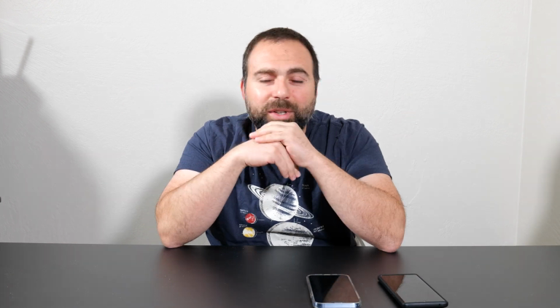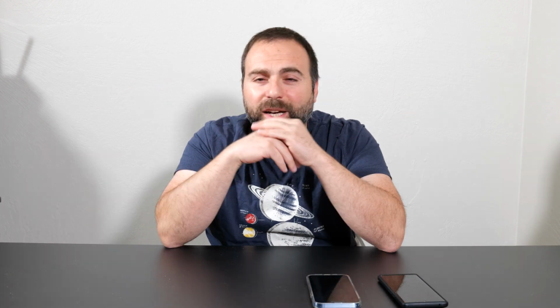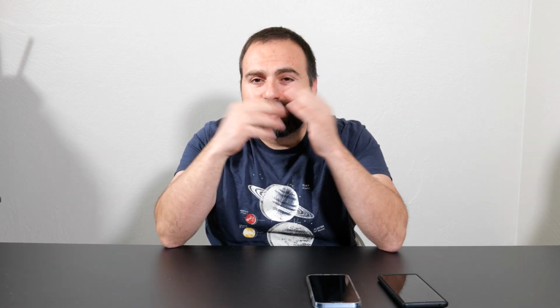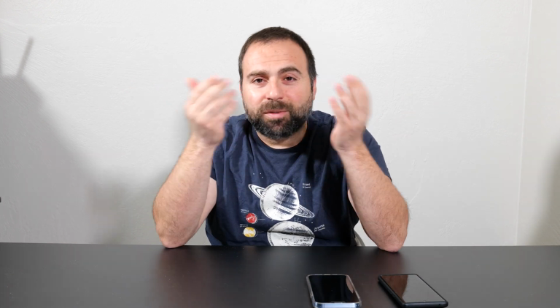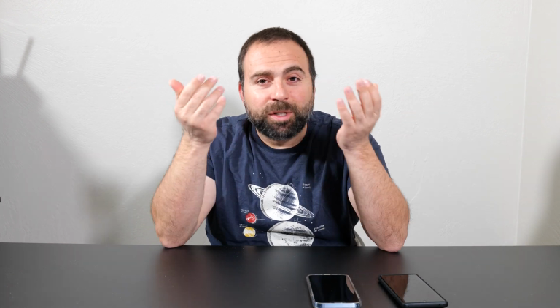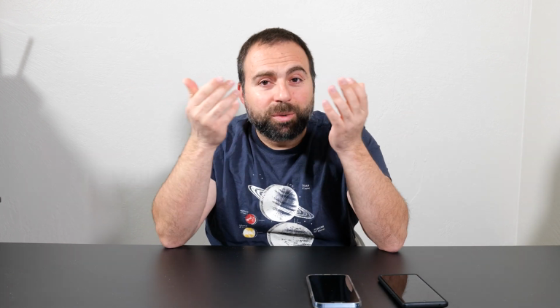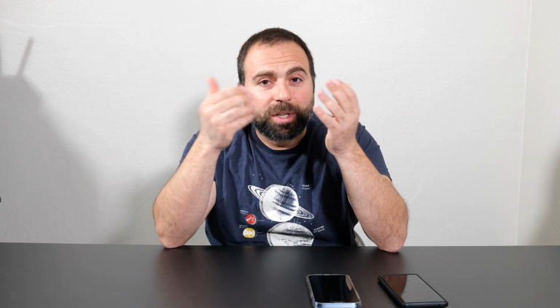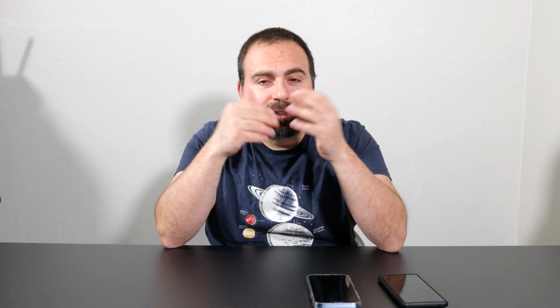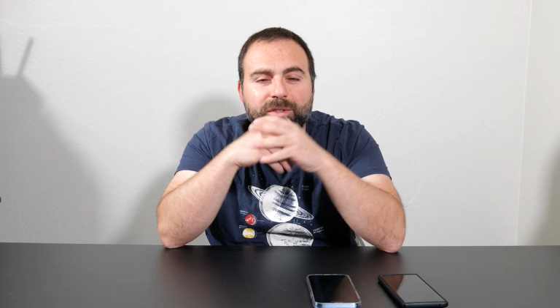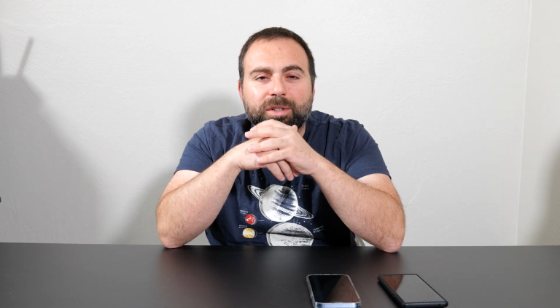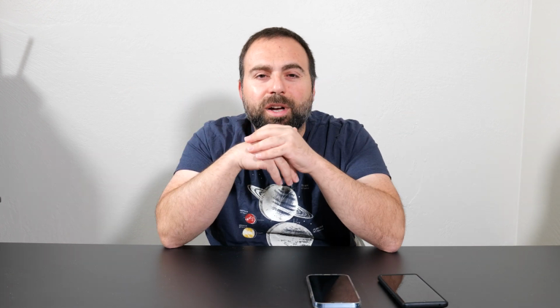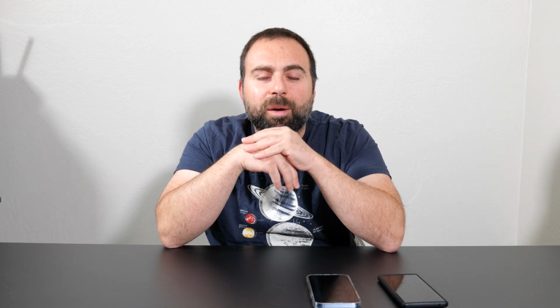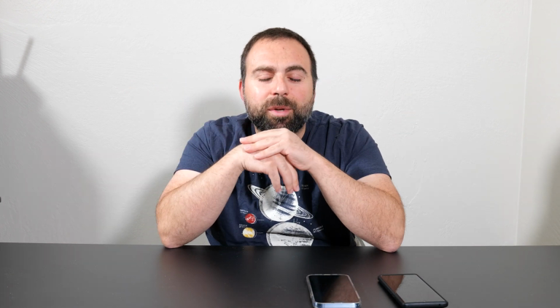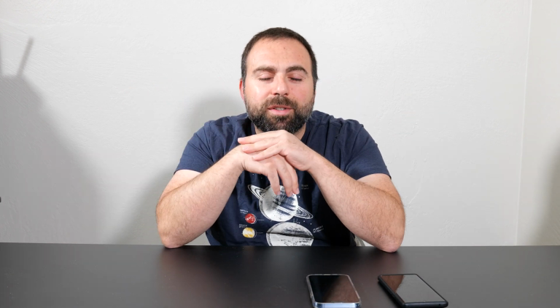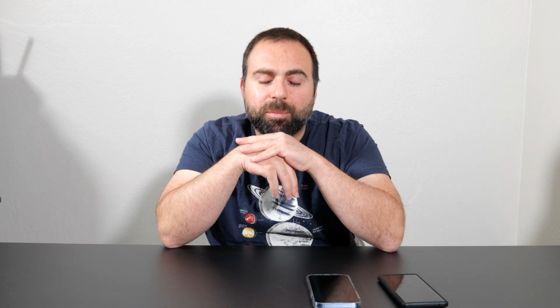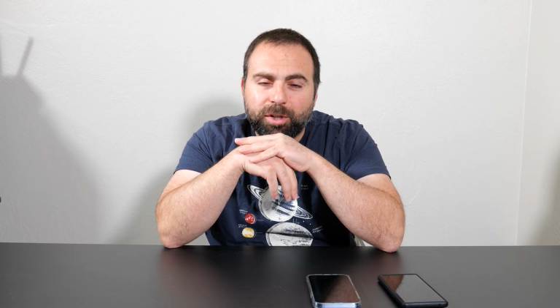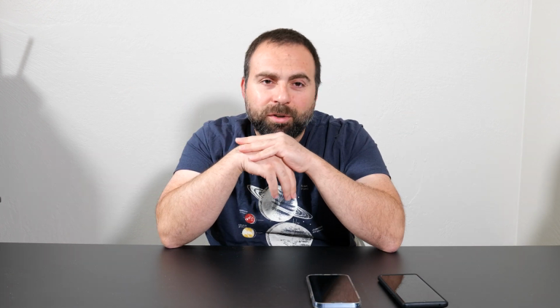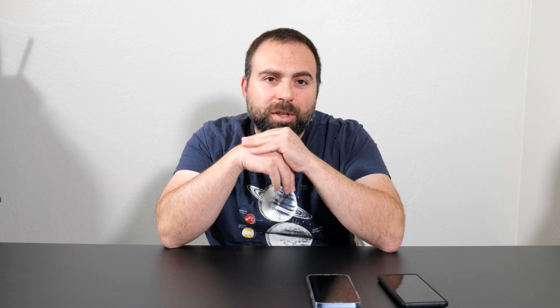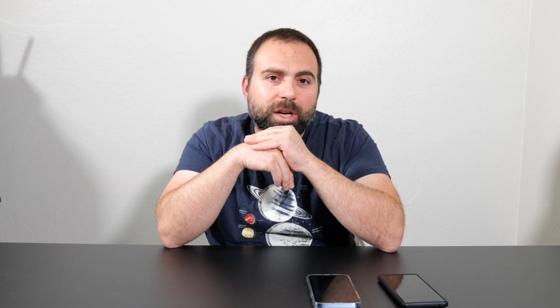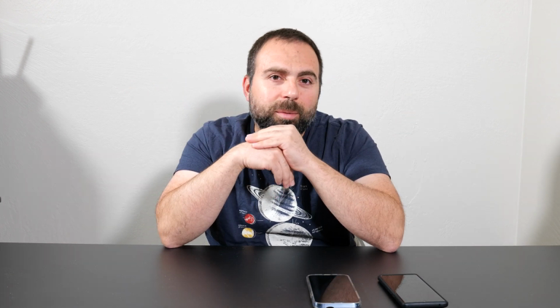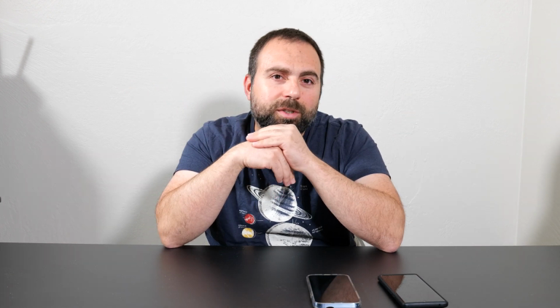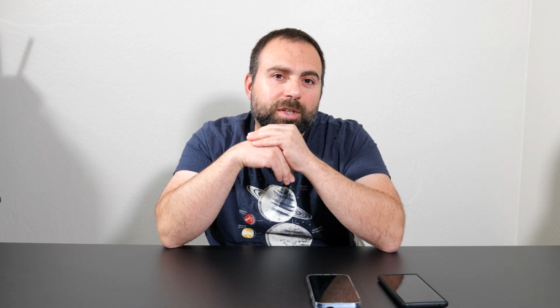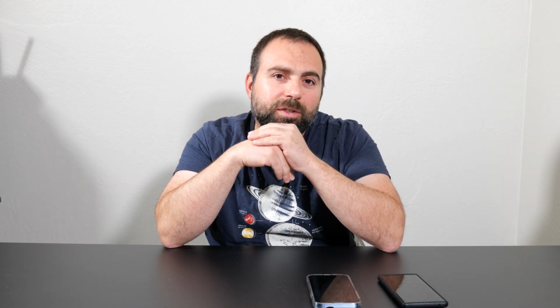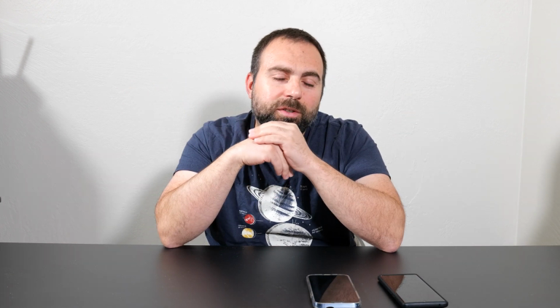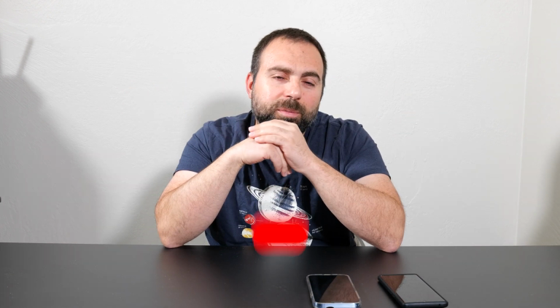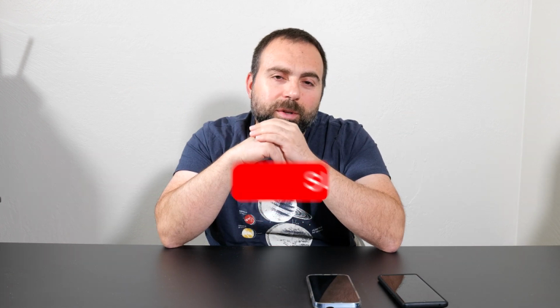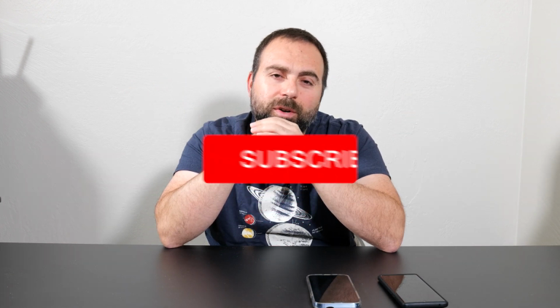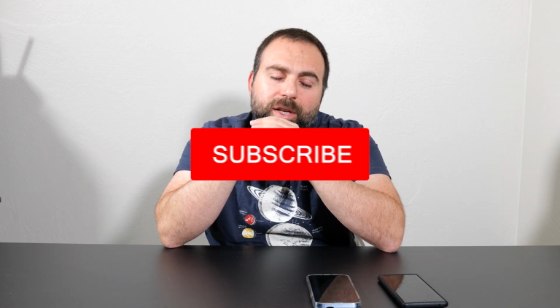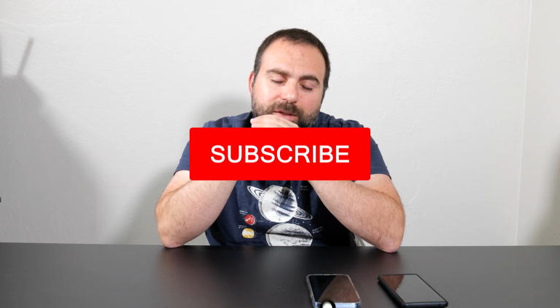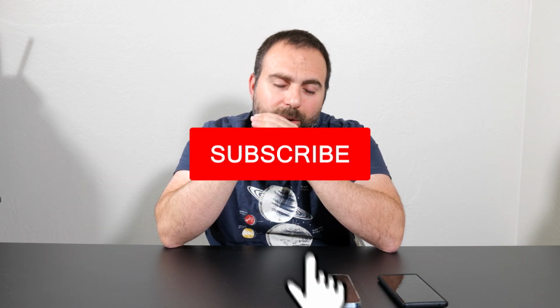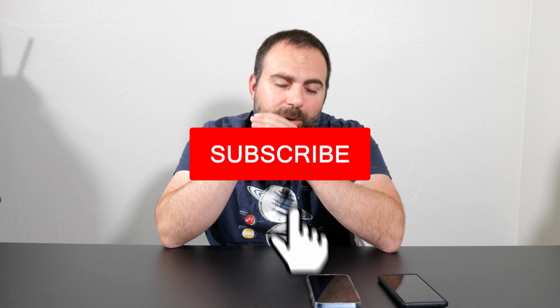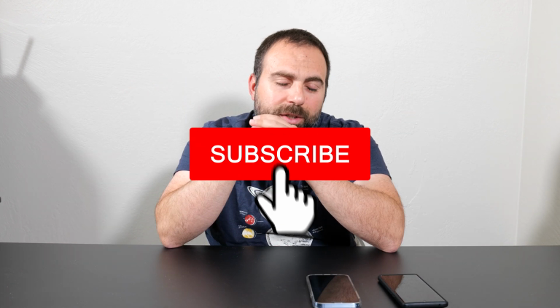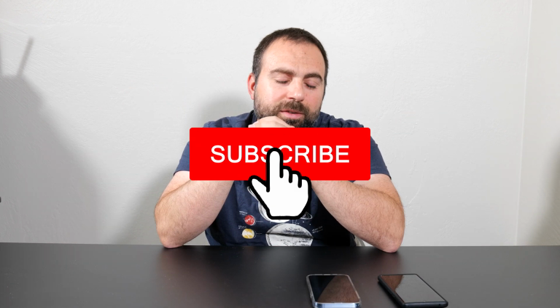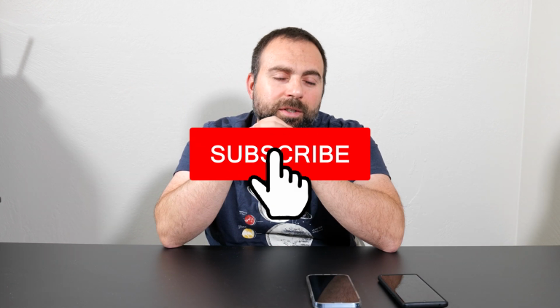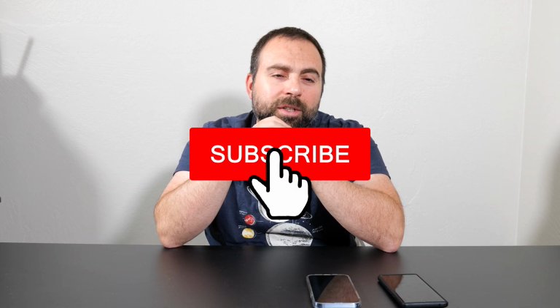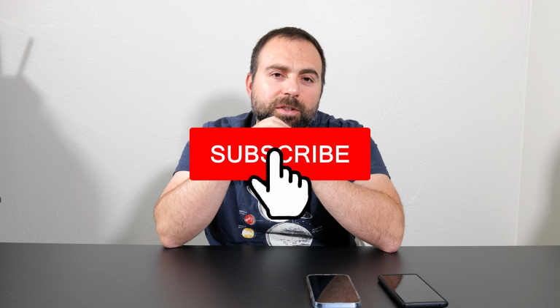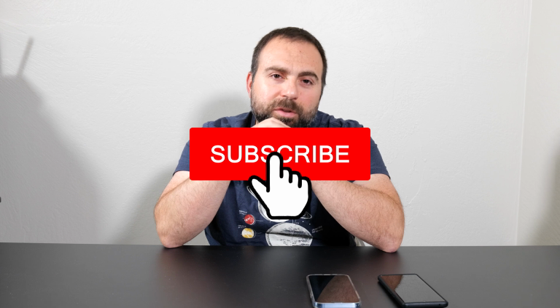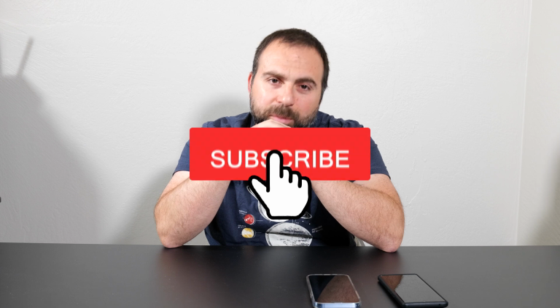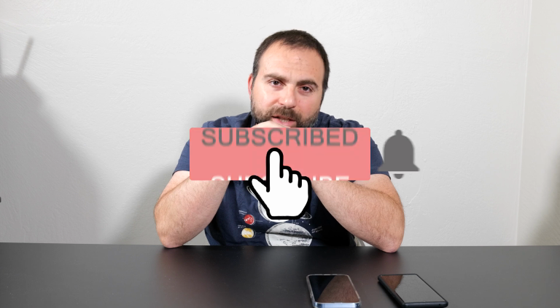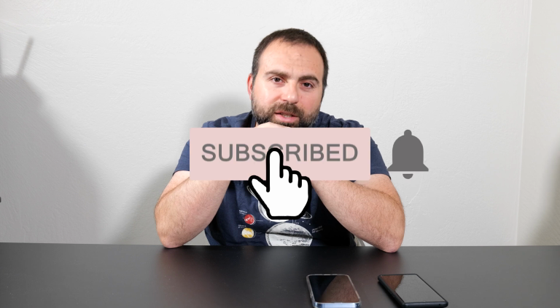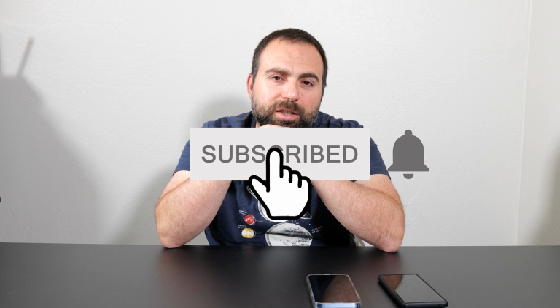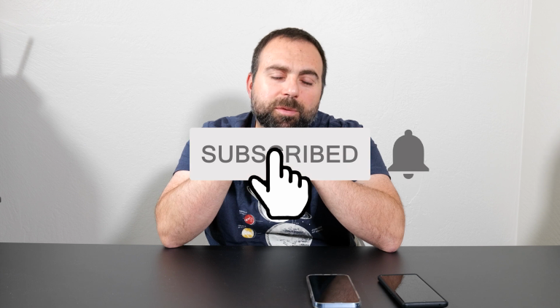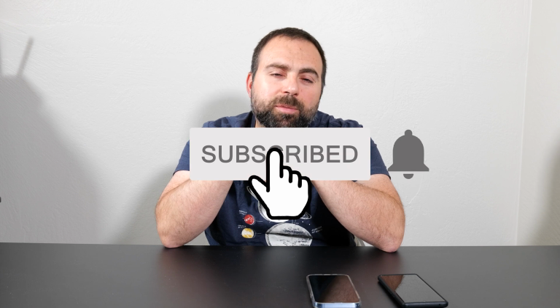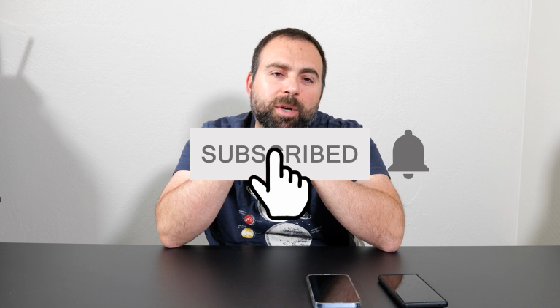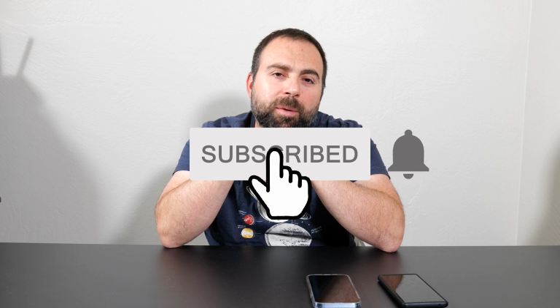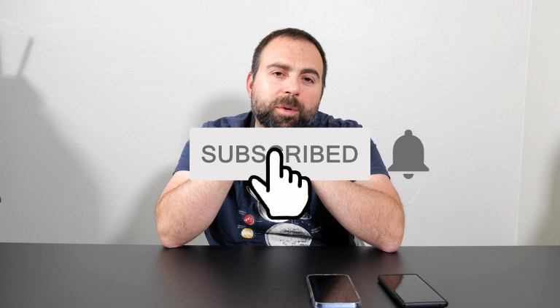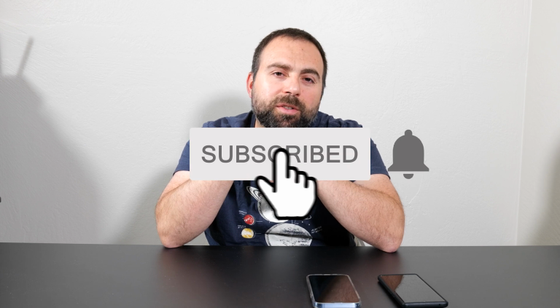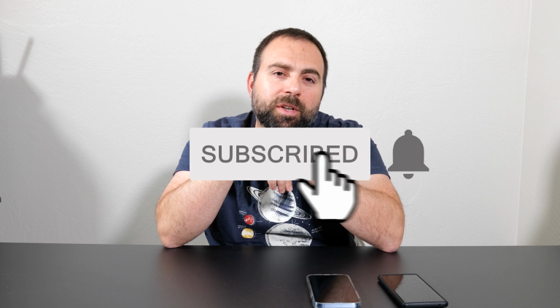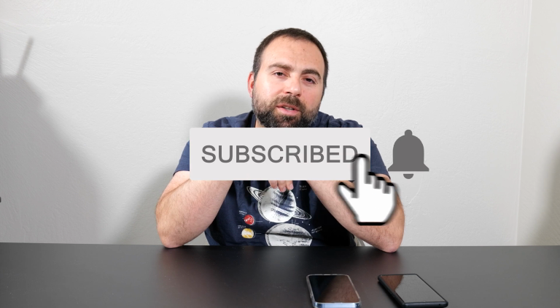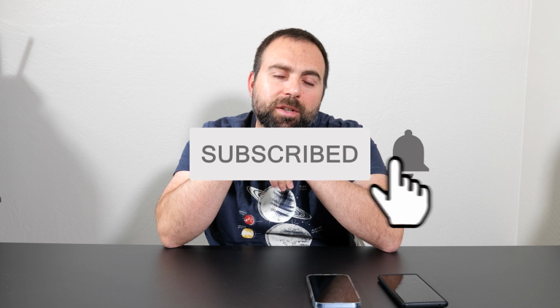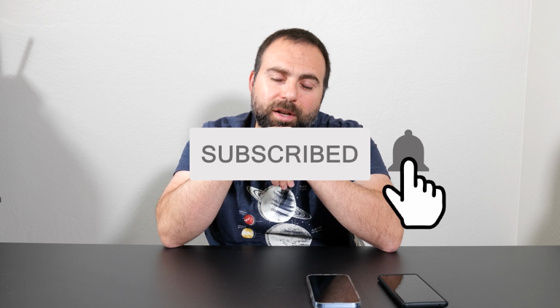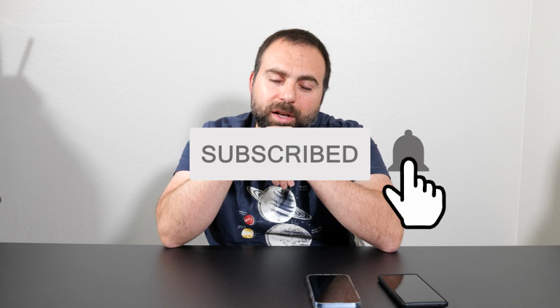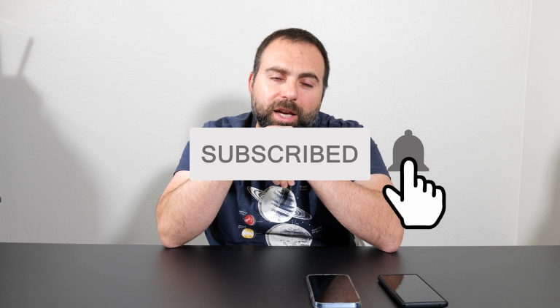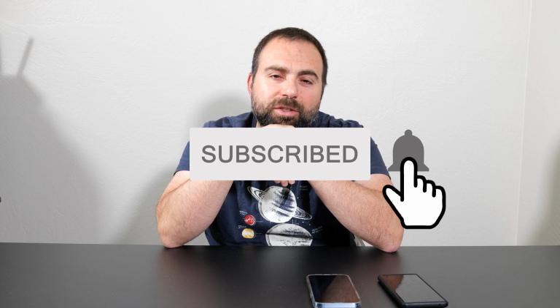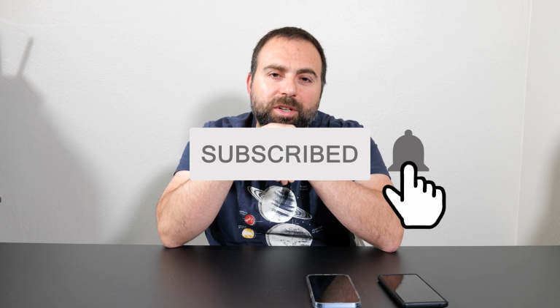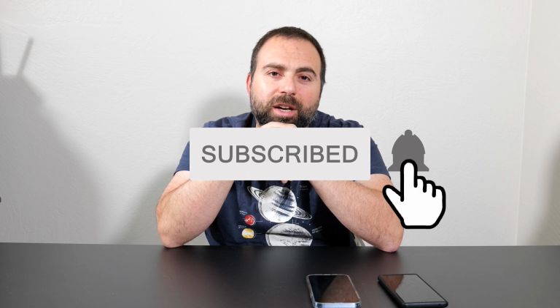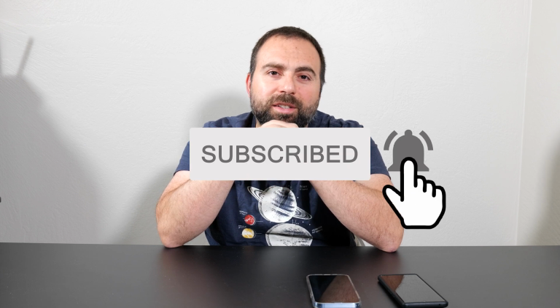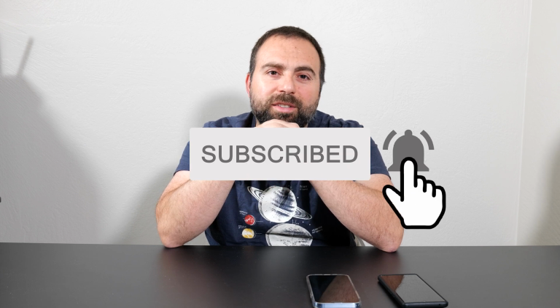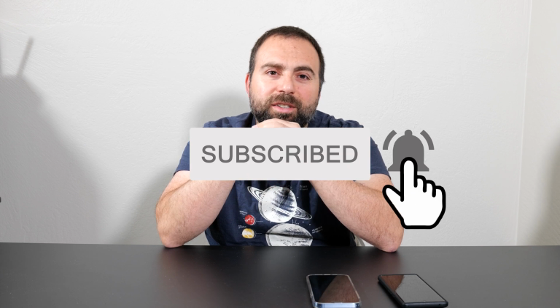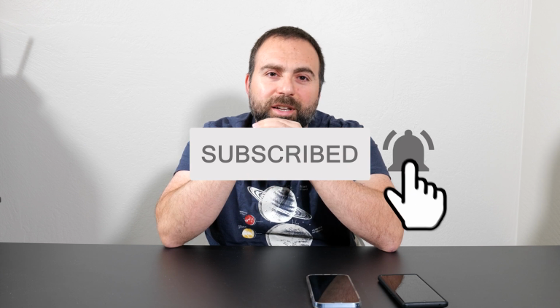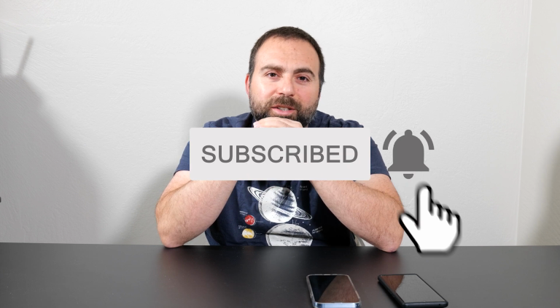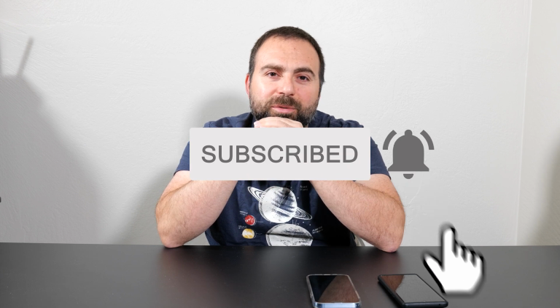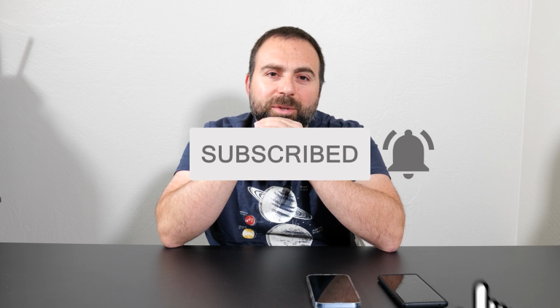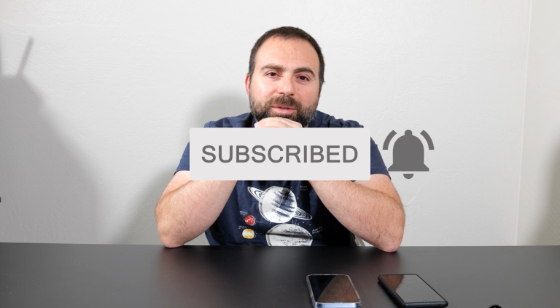If you guys have any questions or comments, let me know in the comment section below. As always, smash that subscribe button and I'll catch you guys in the next one.